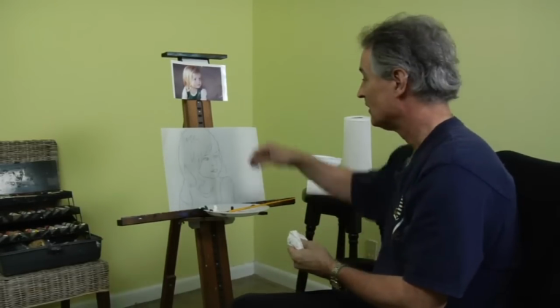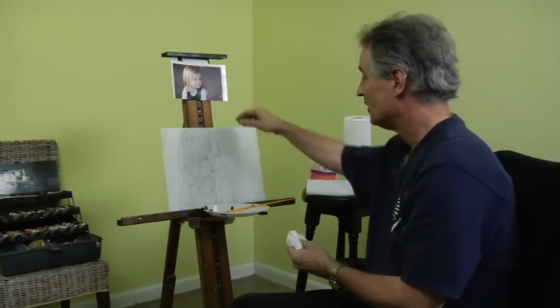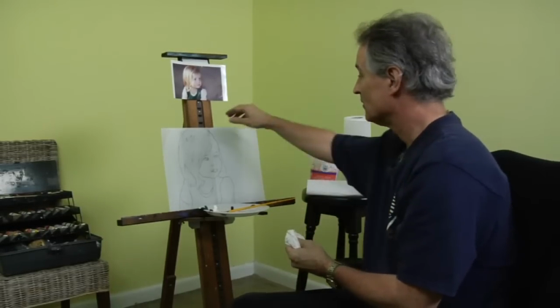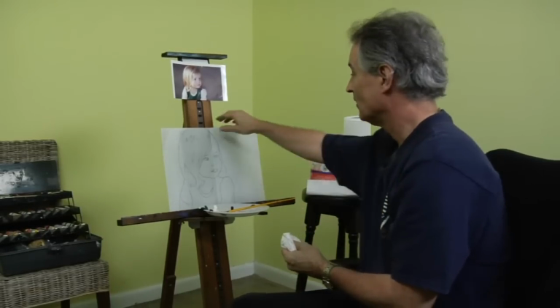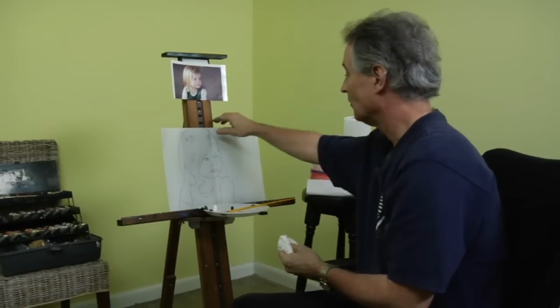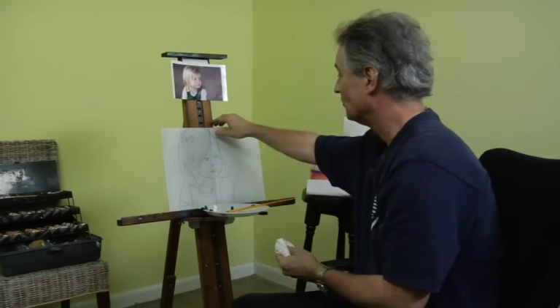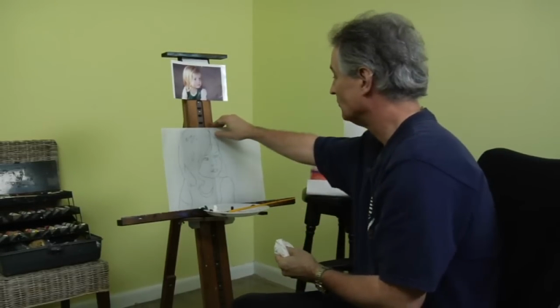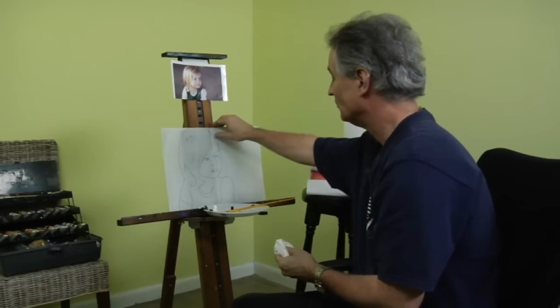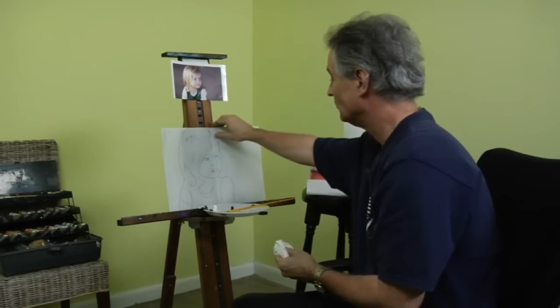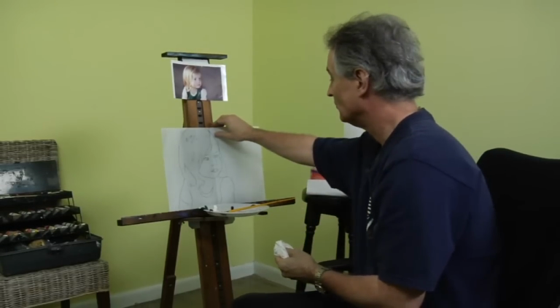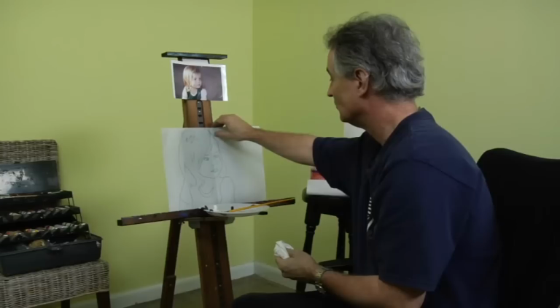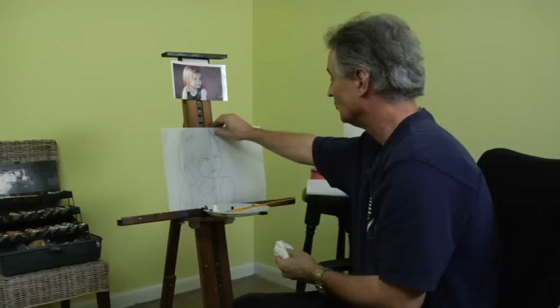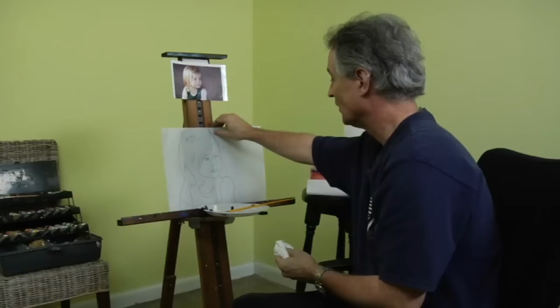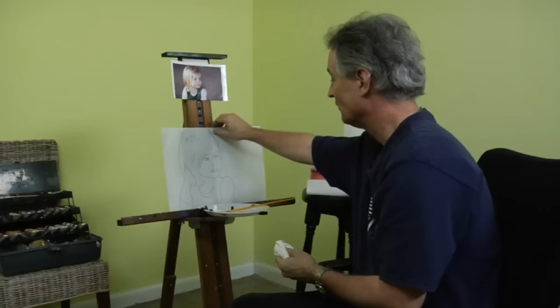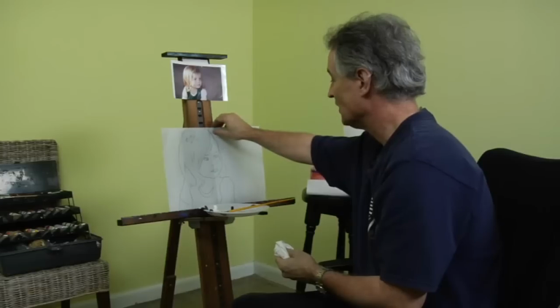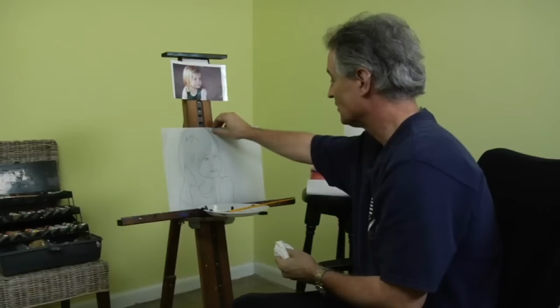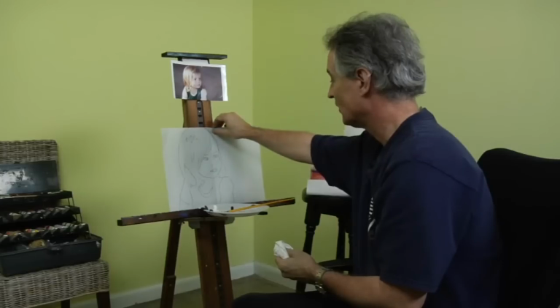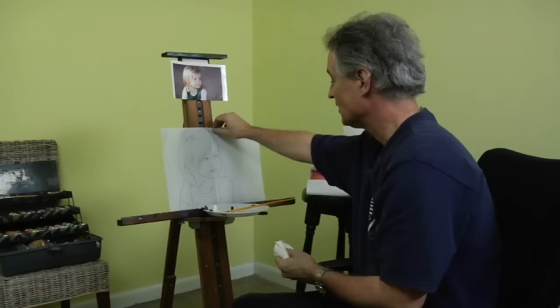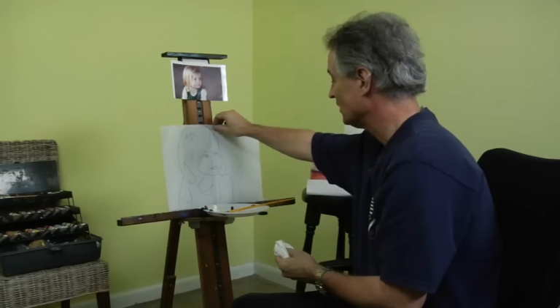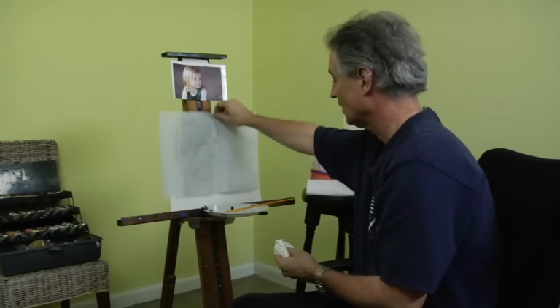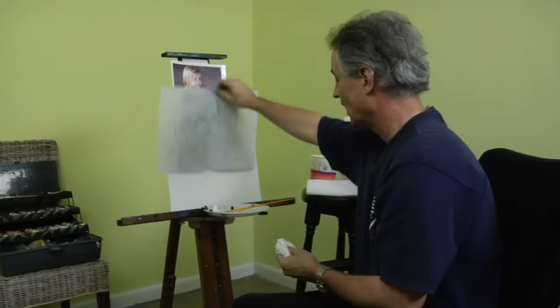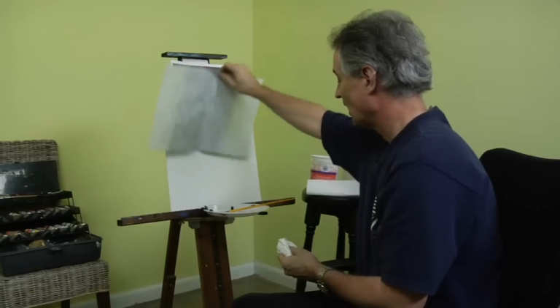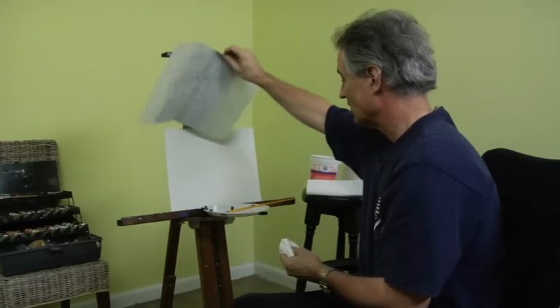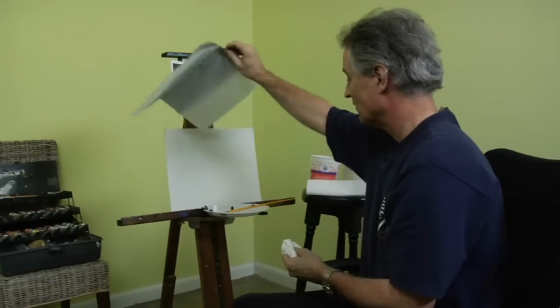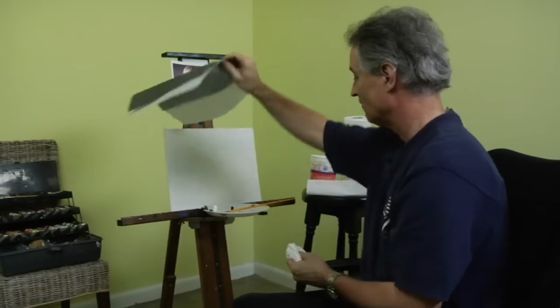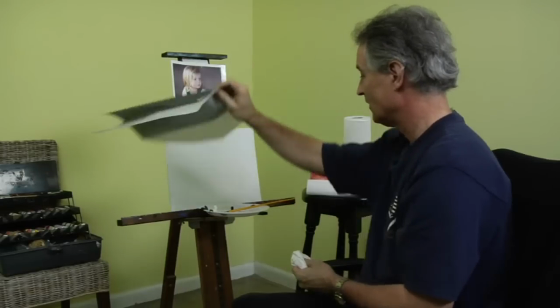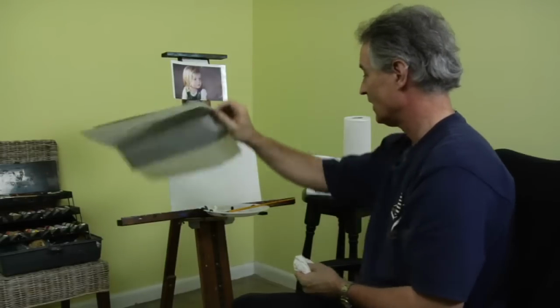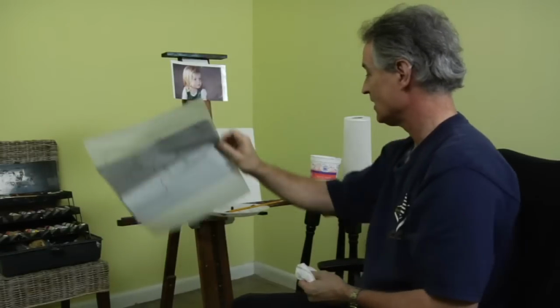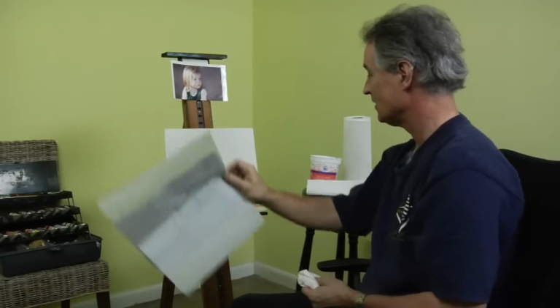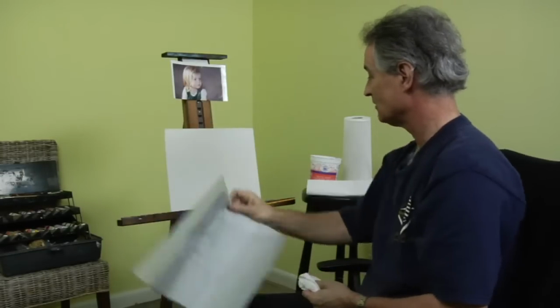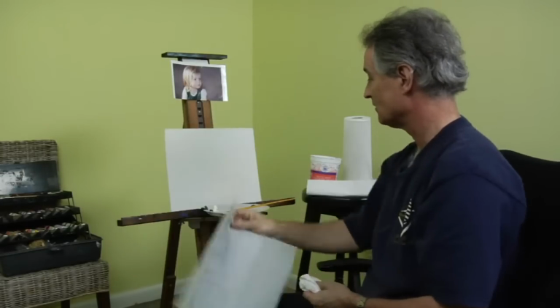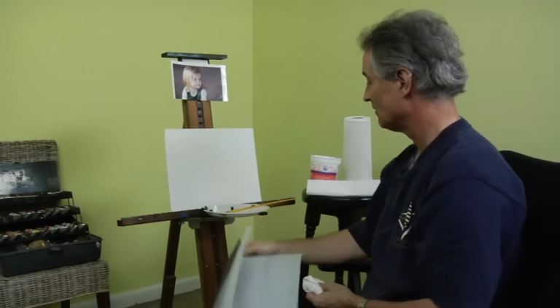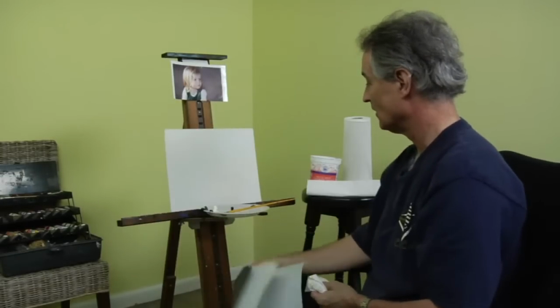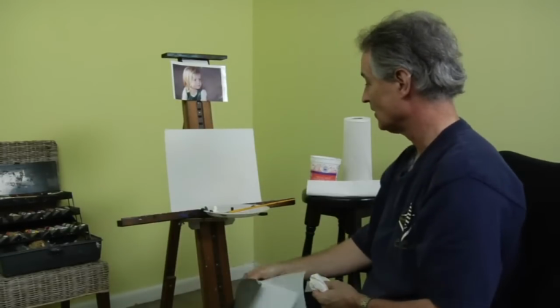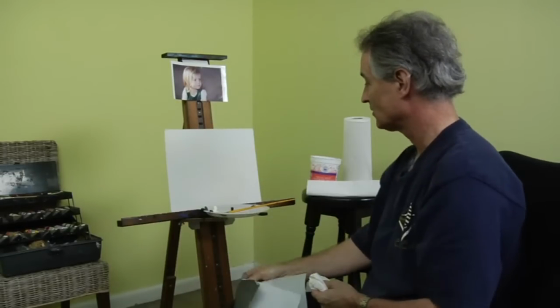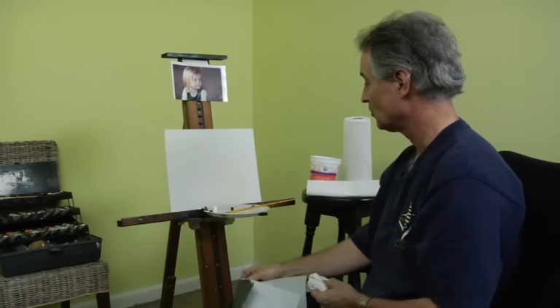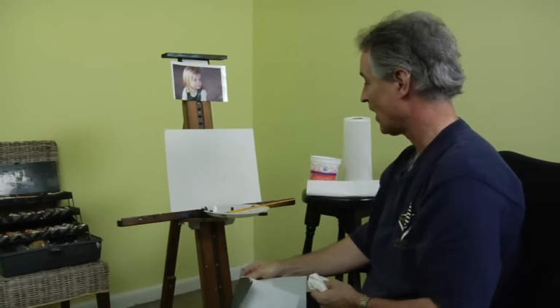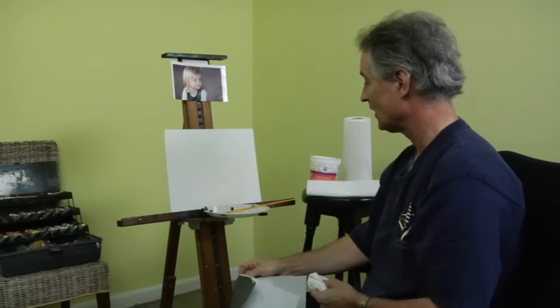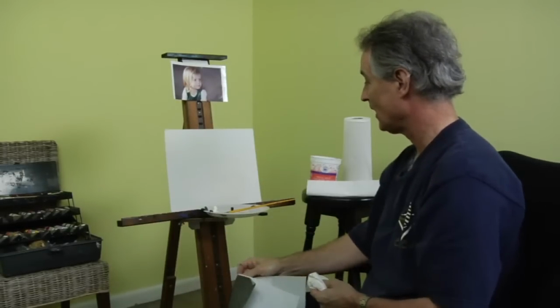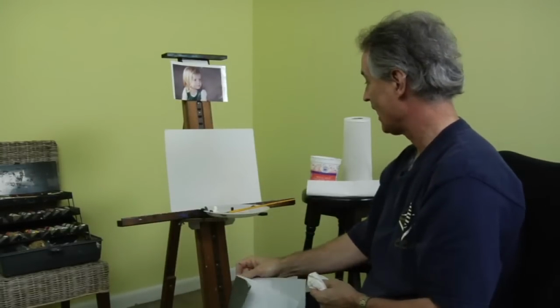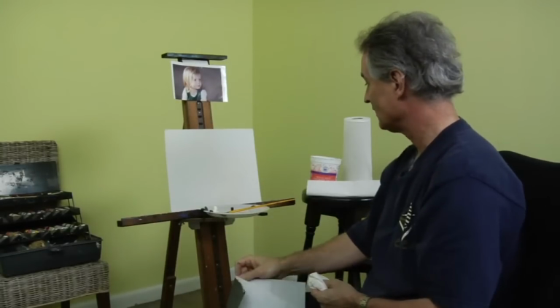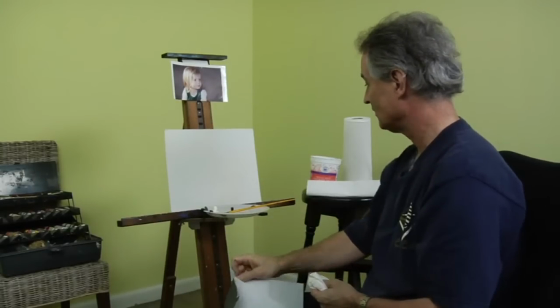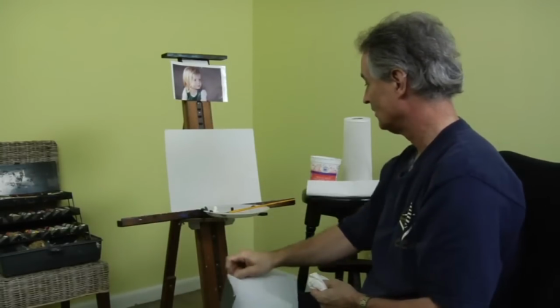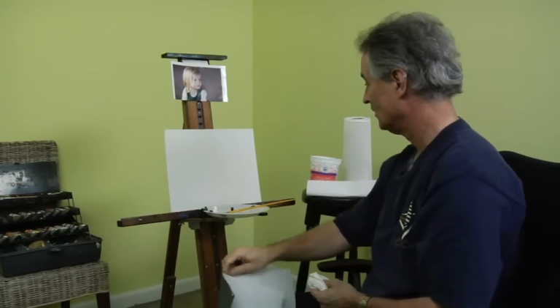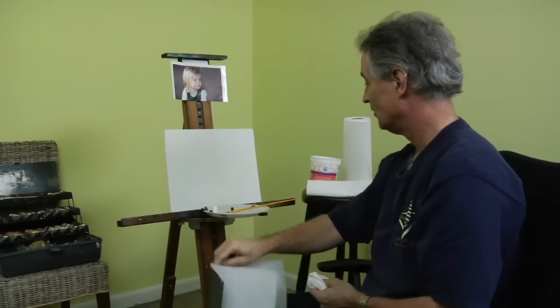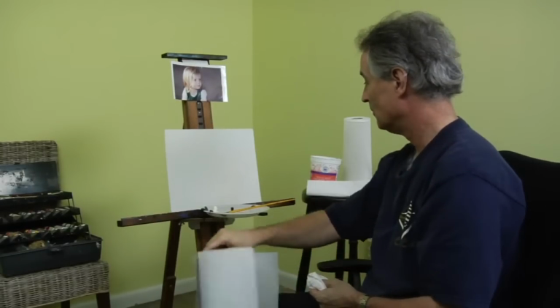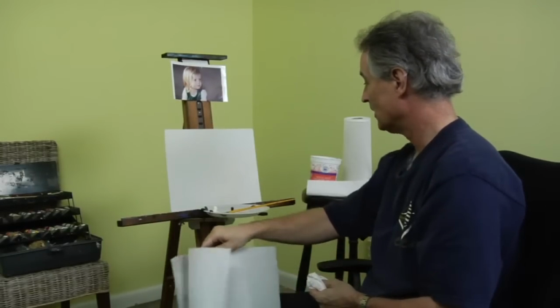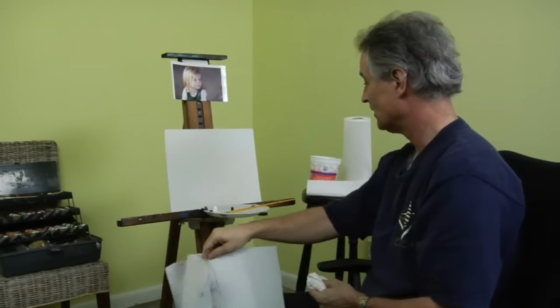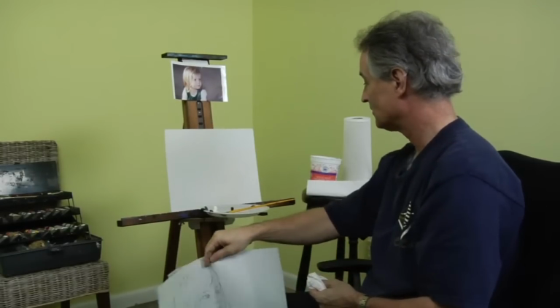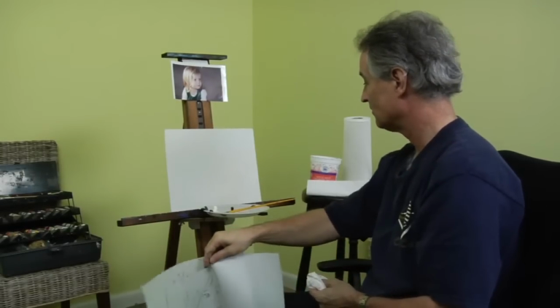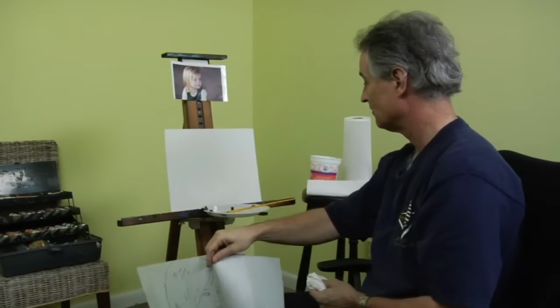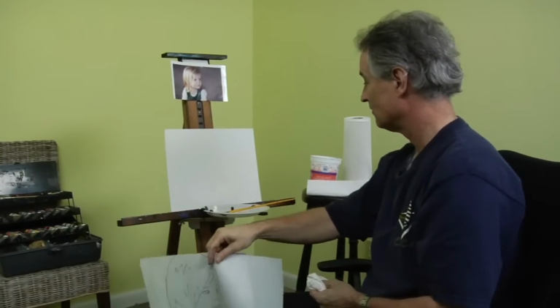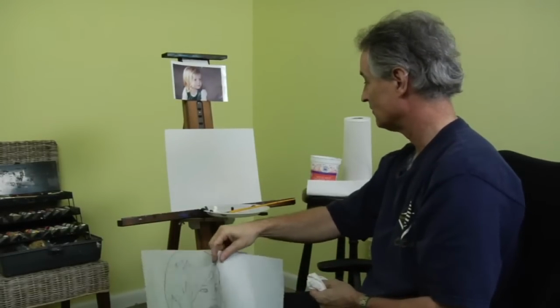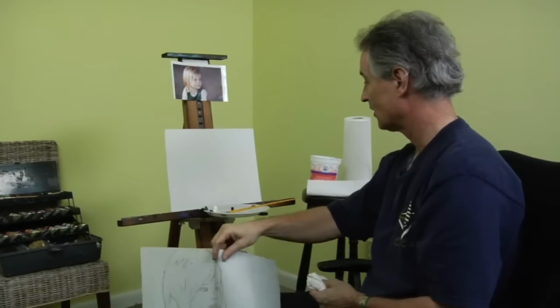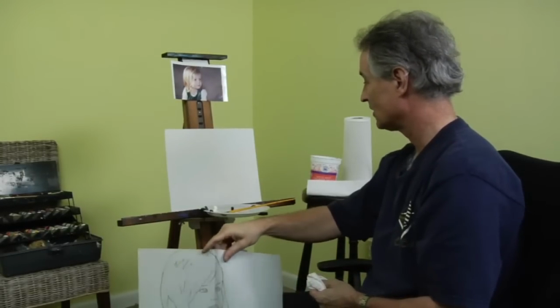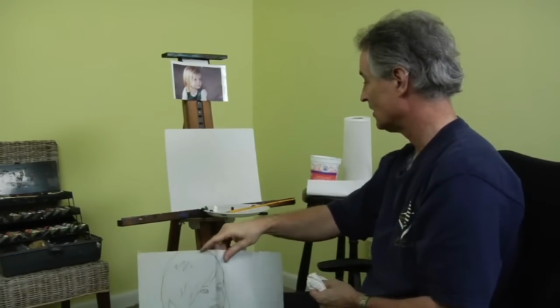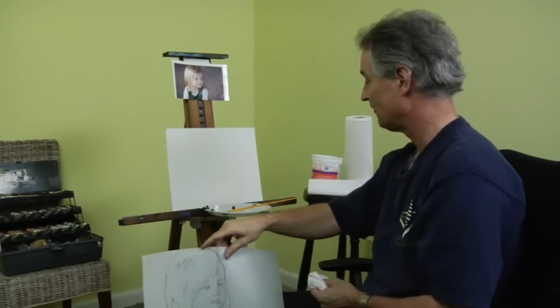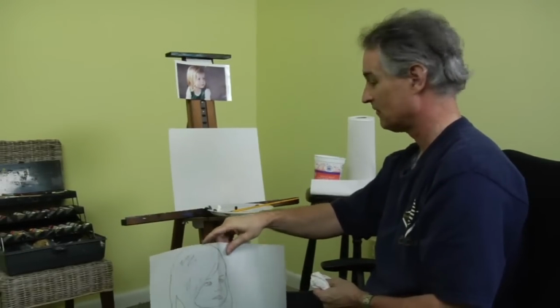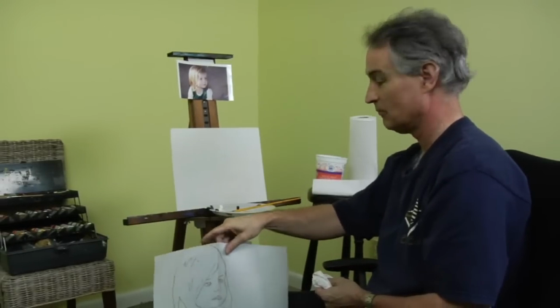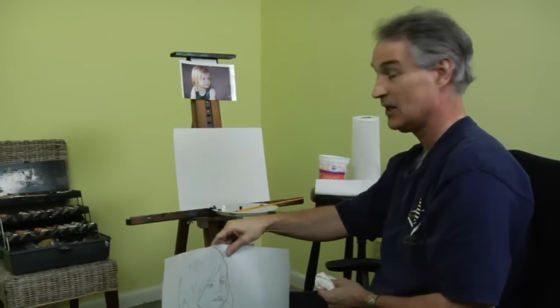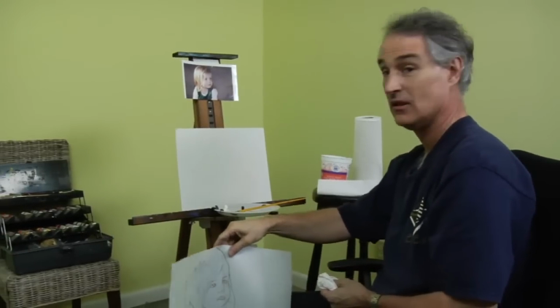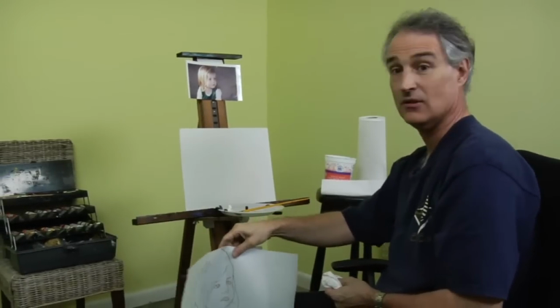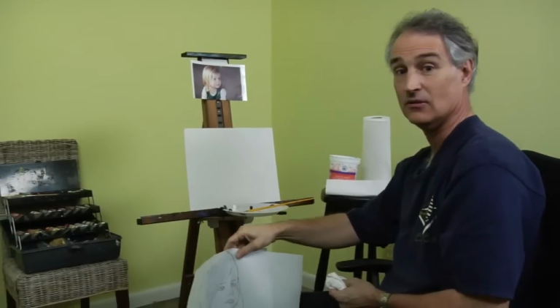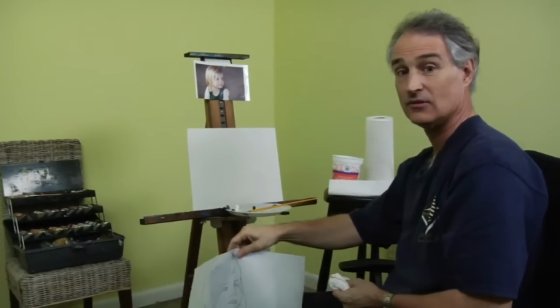So we've done the tracing and there it is. It looks quite light, but it's dark enough for me to use.